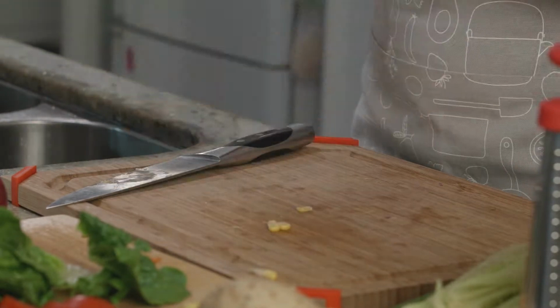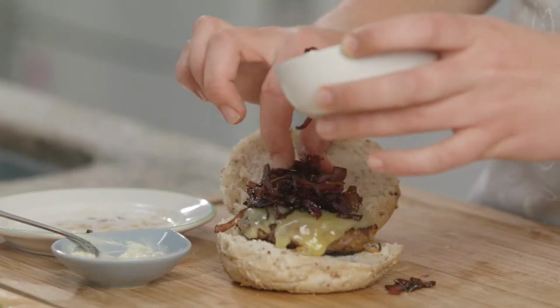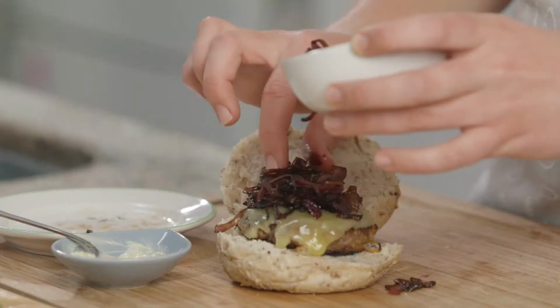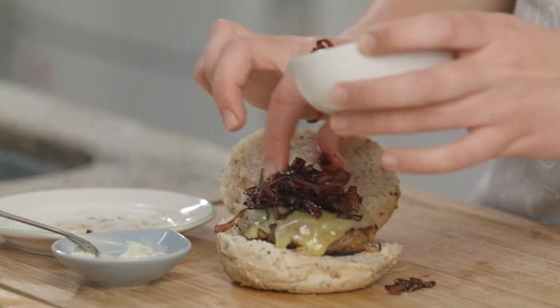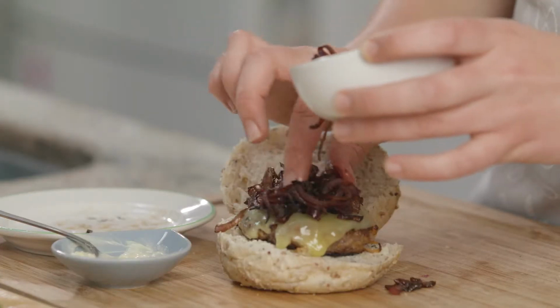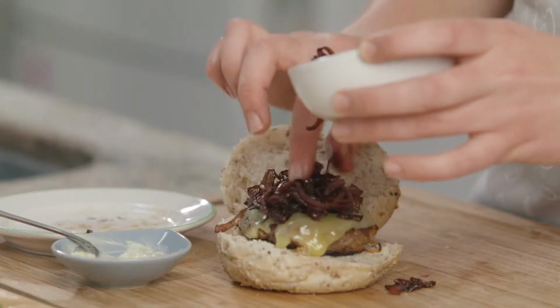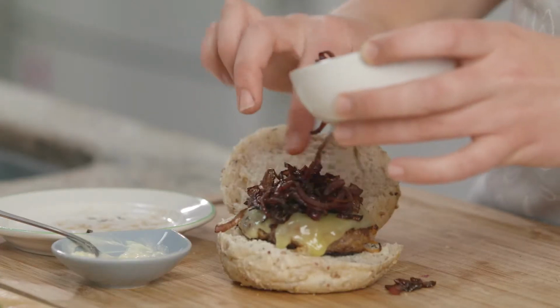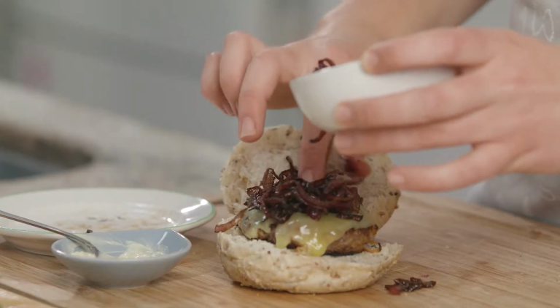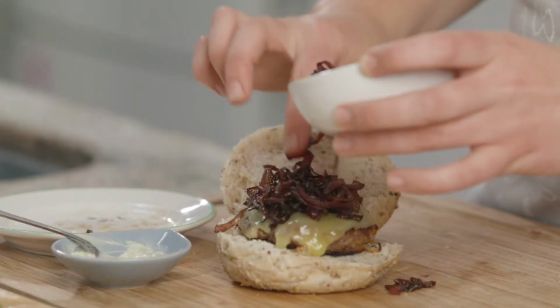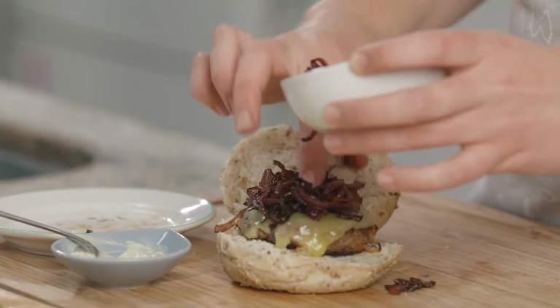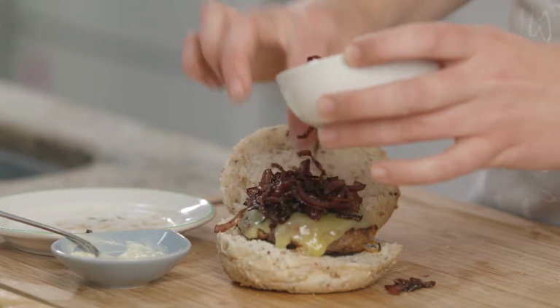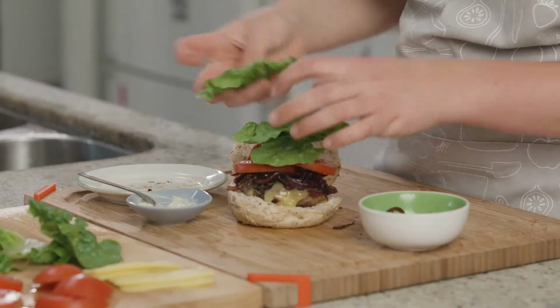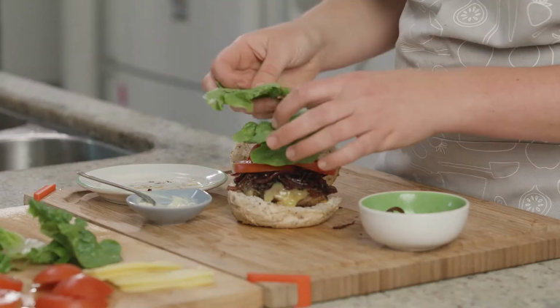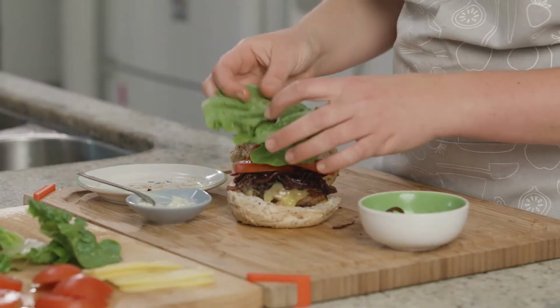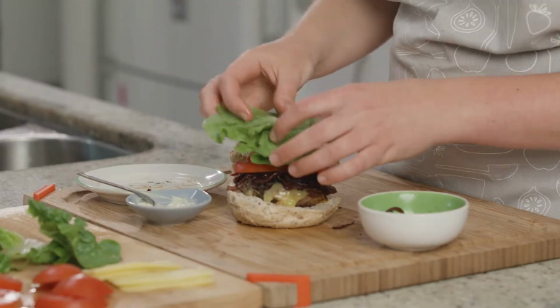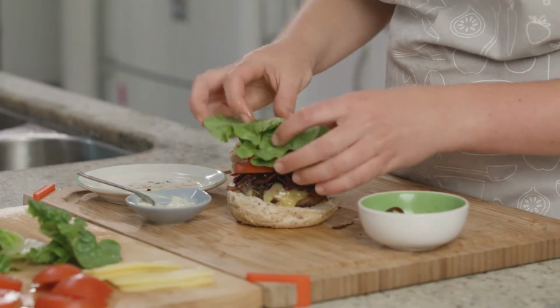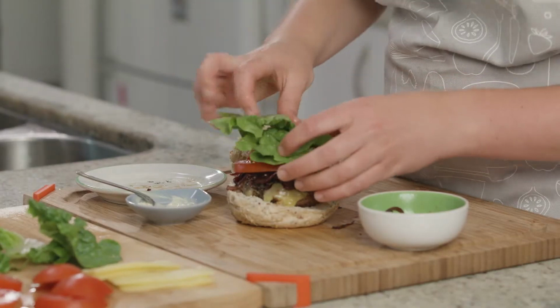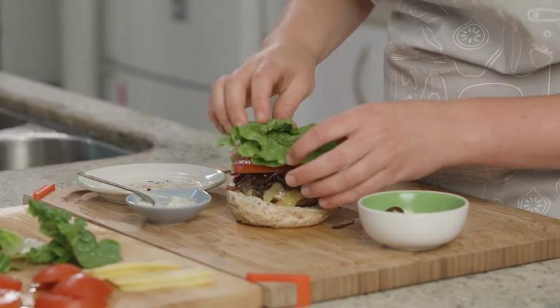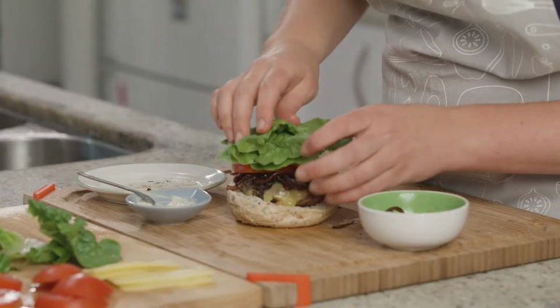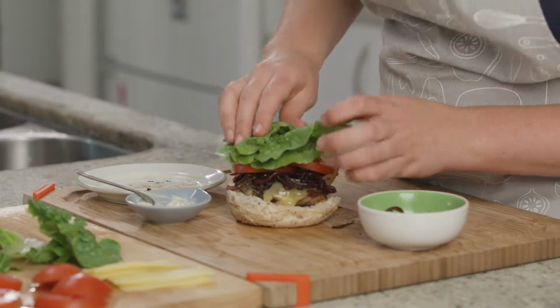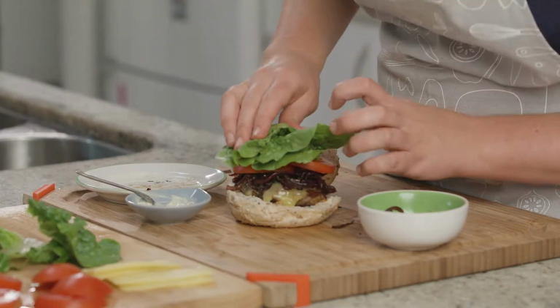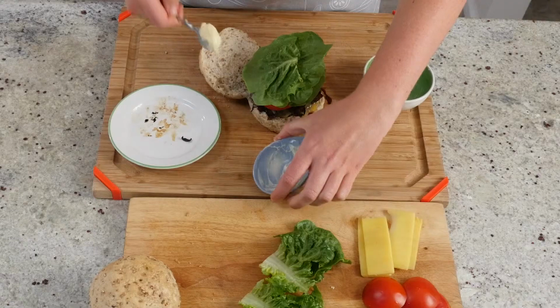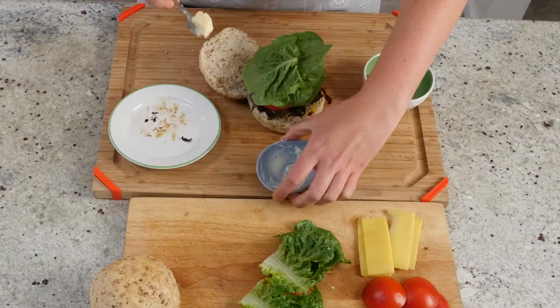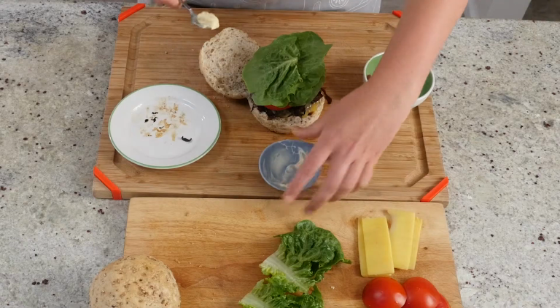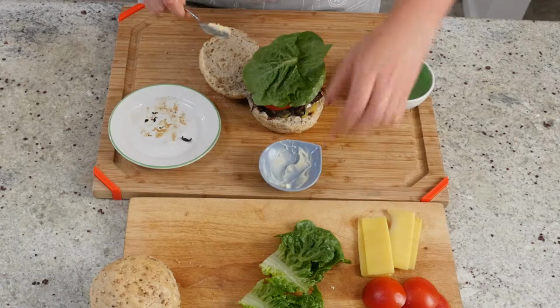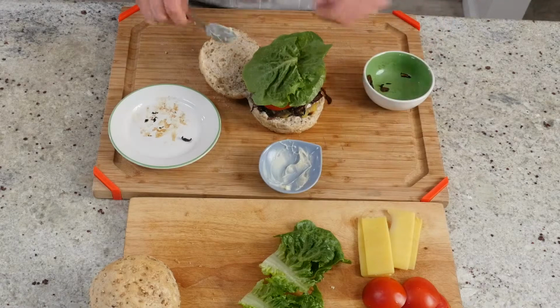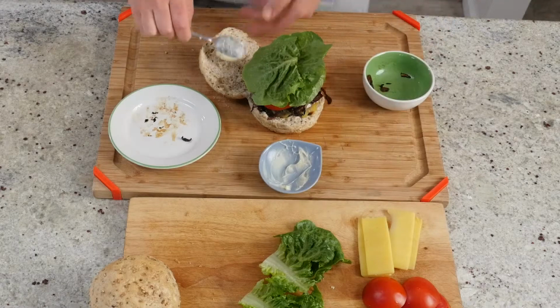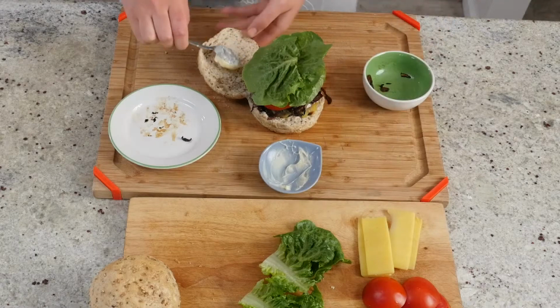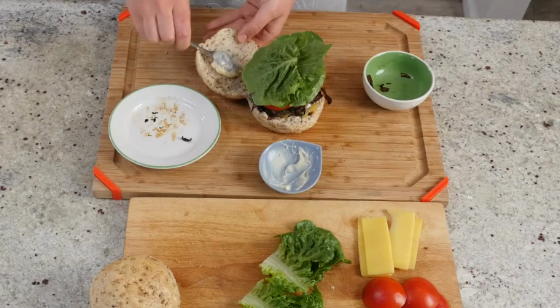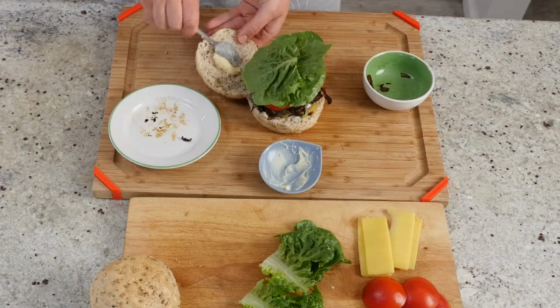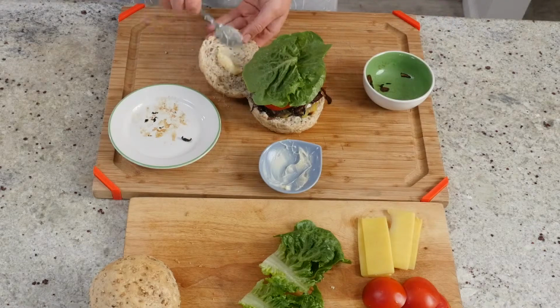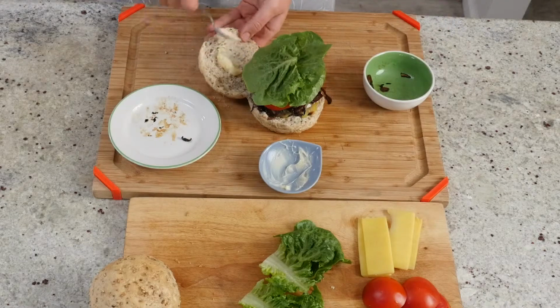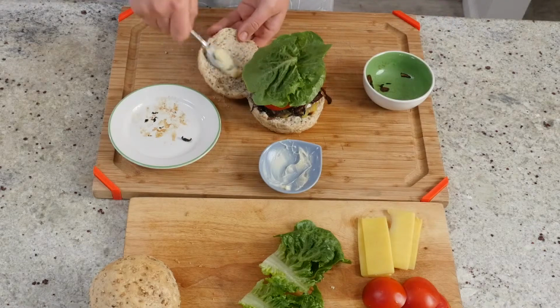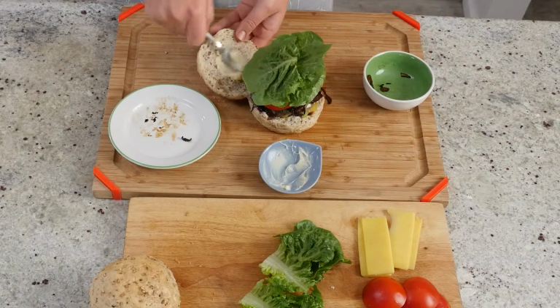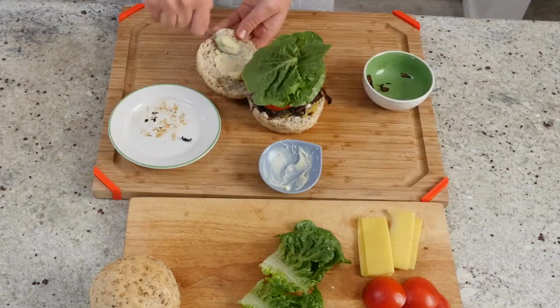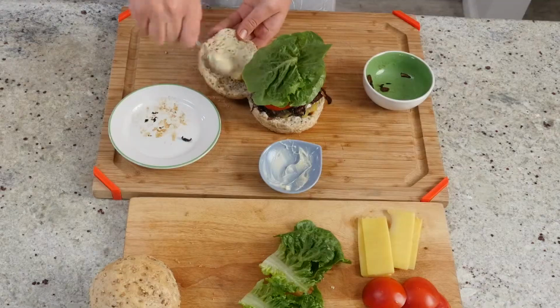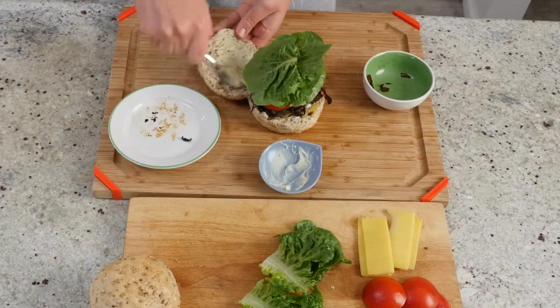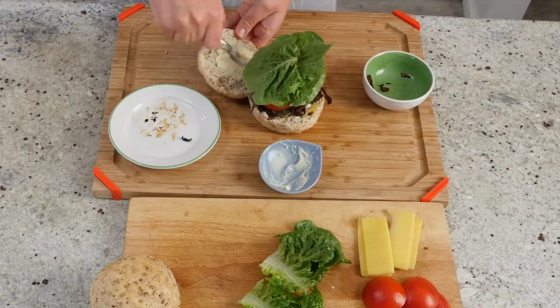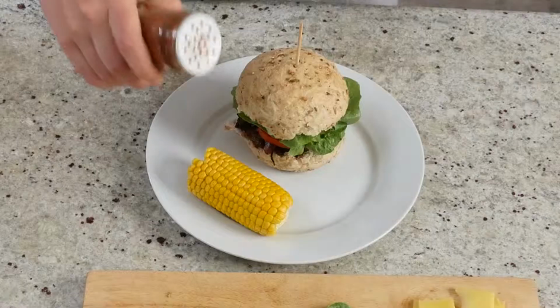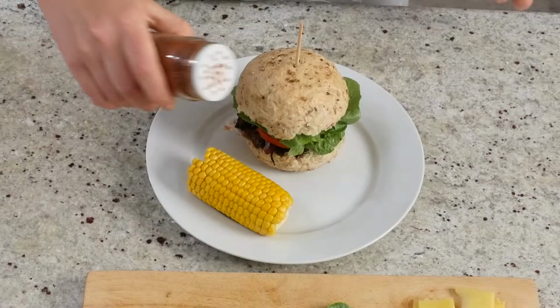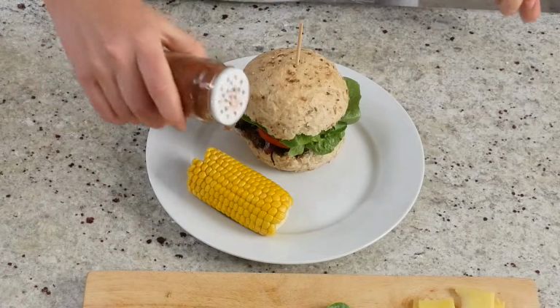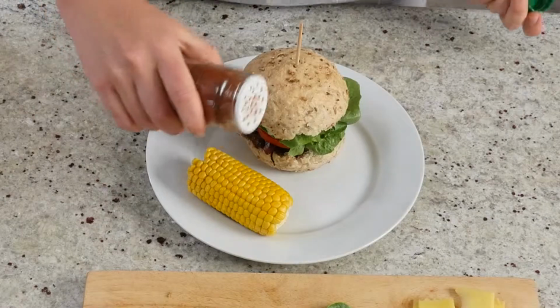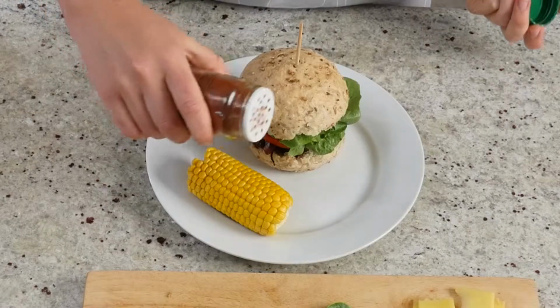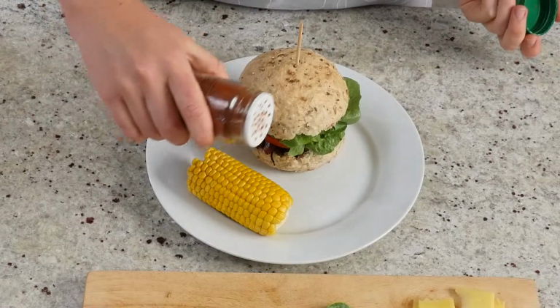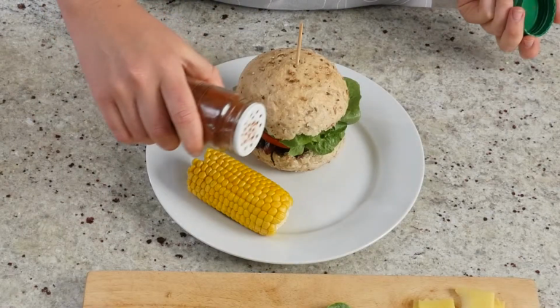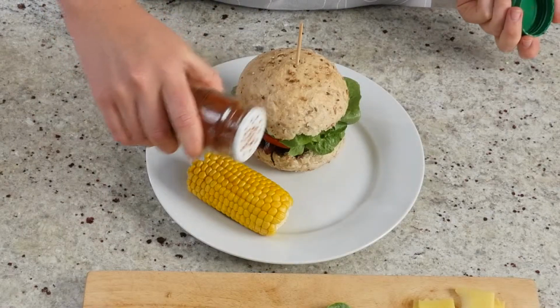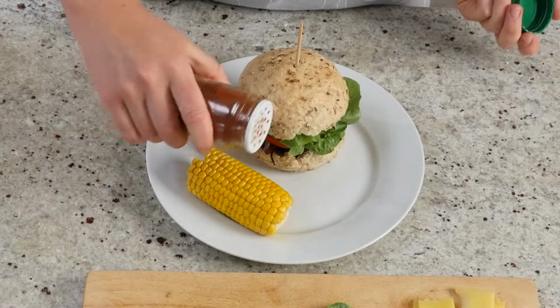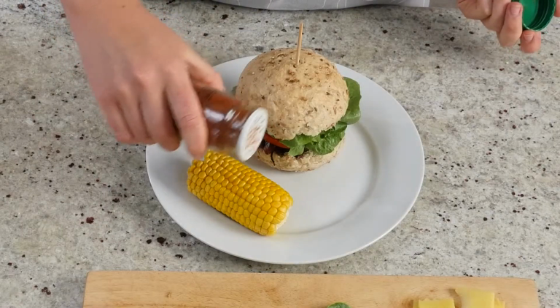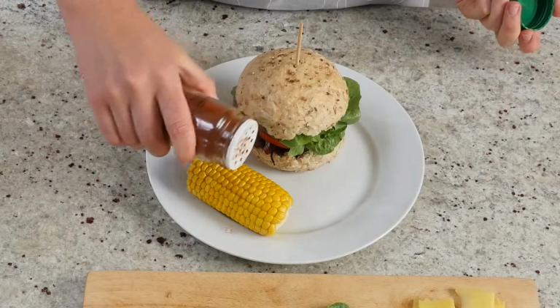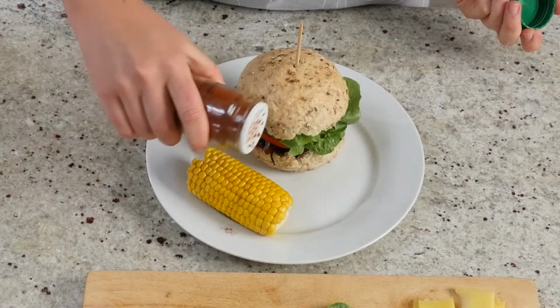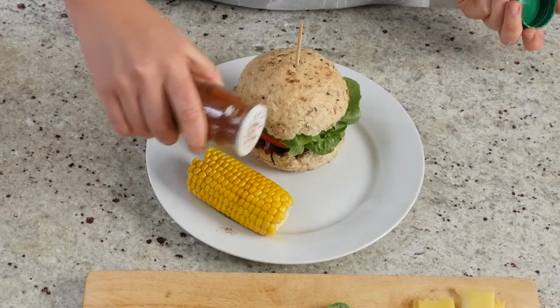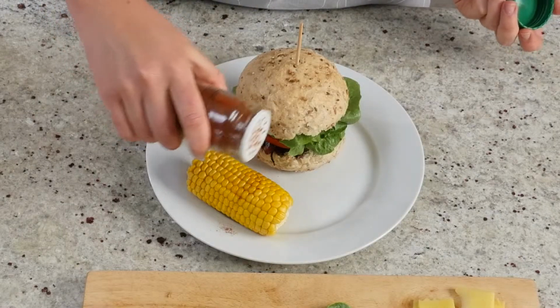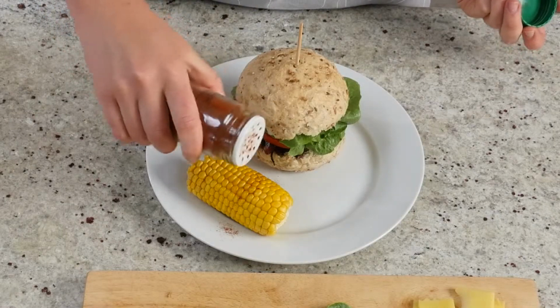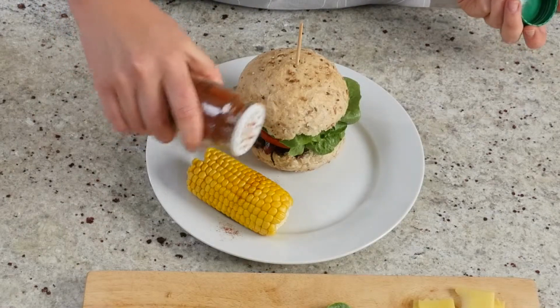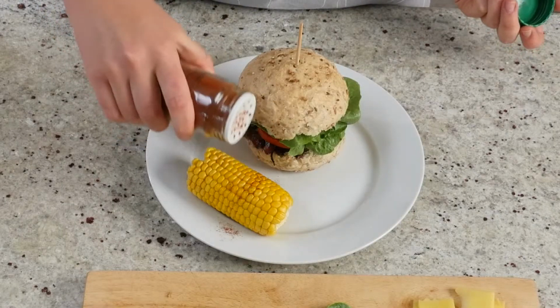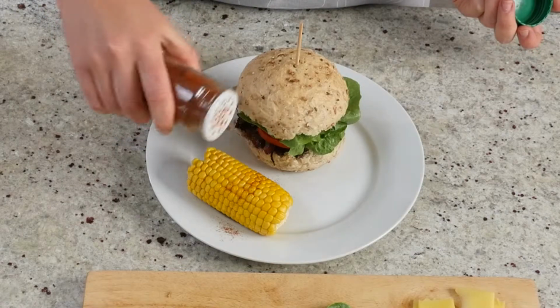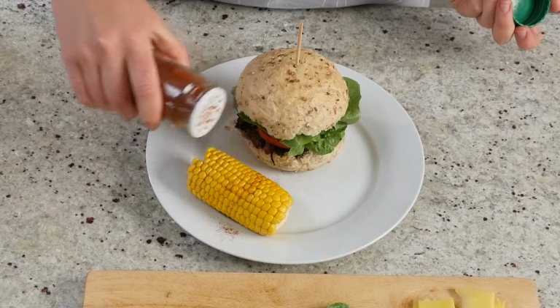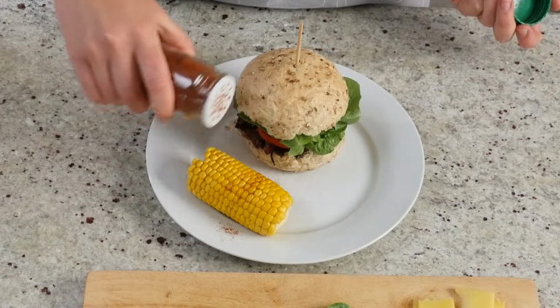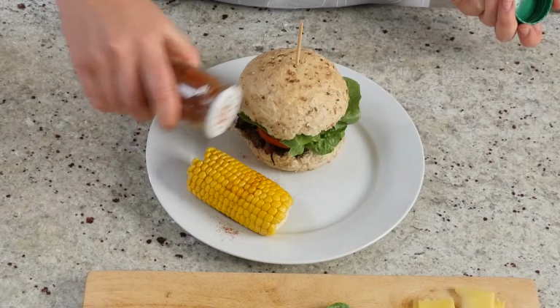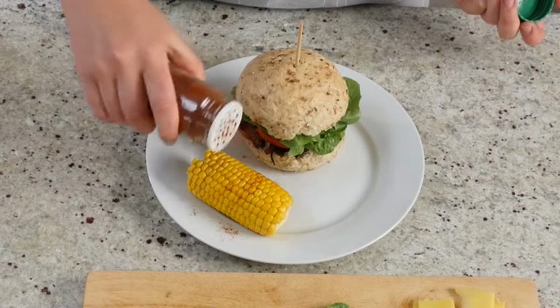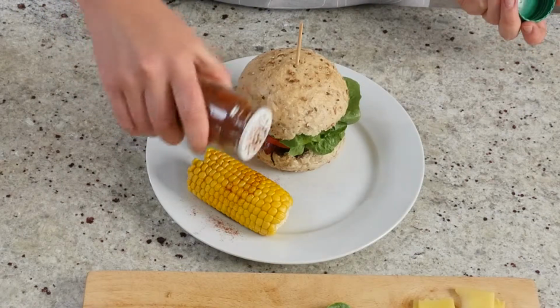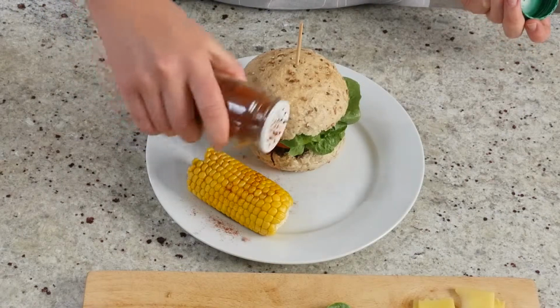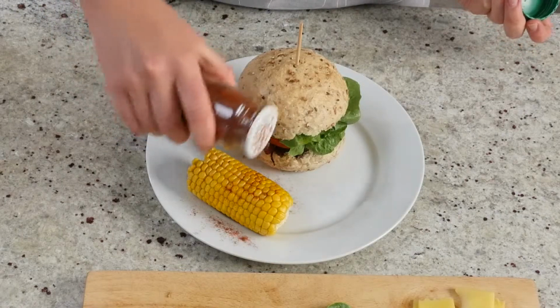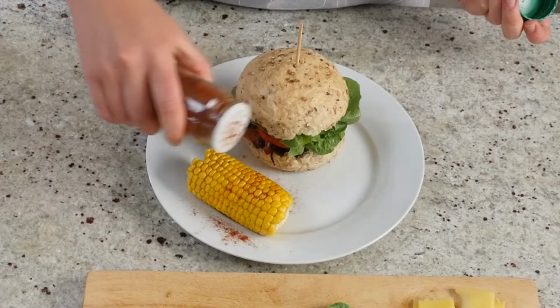Now you can serve it up however you like. Add mayo or whatever toppings you want. Sprinkle the corn with some paprika to make it look a bit fancy.